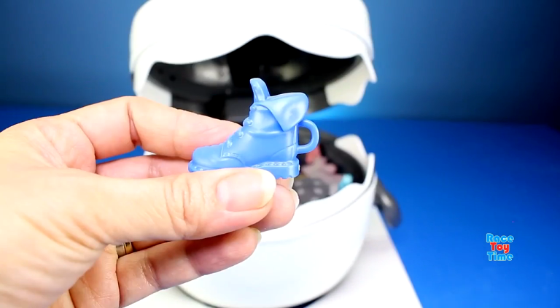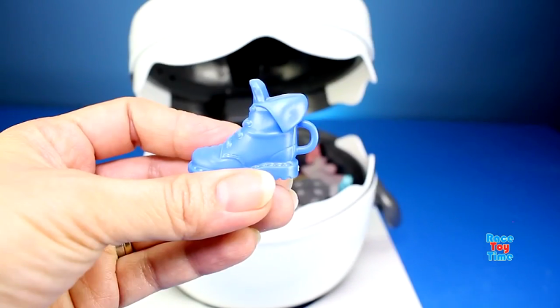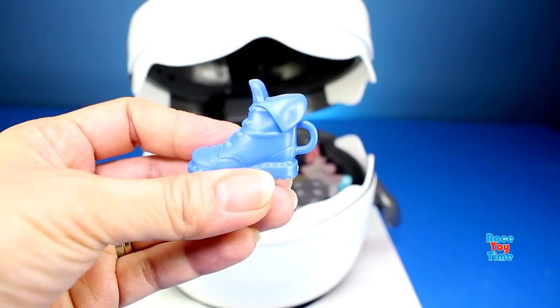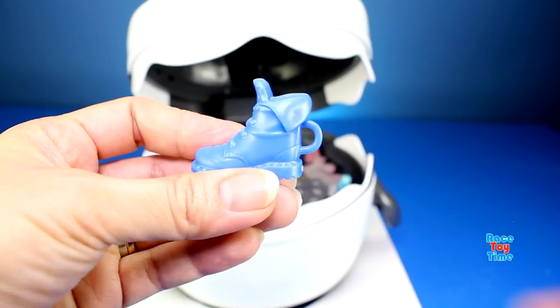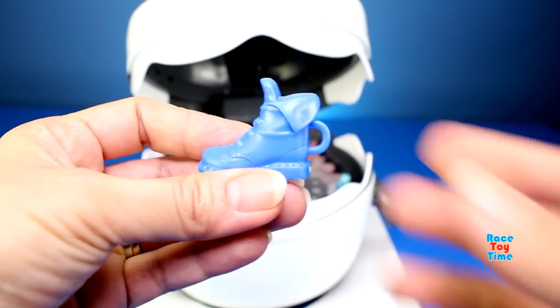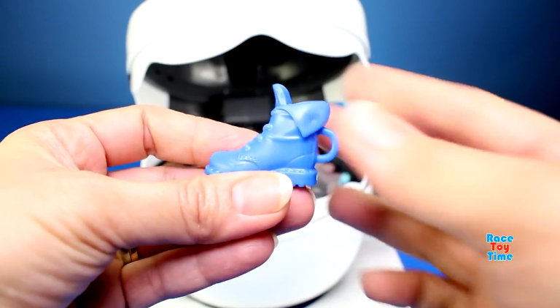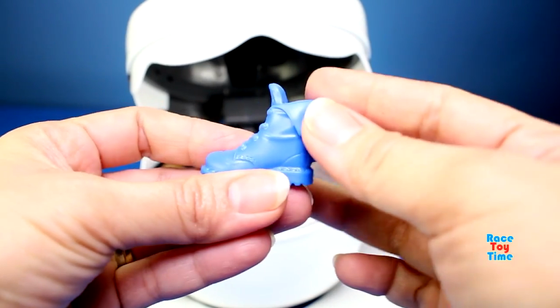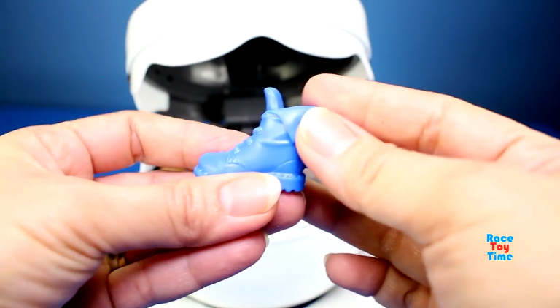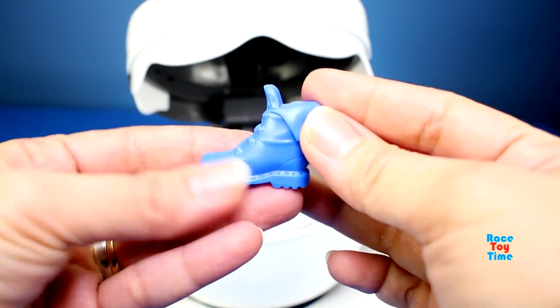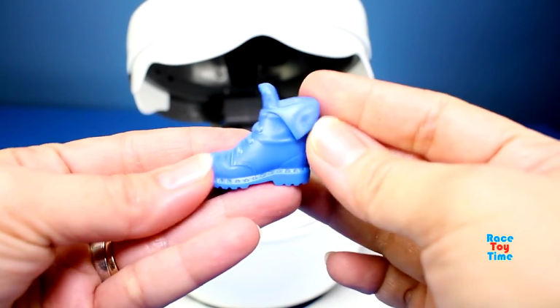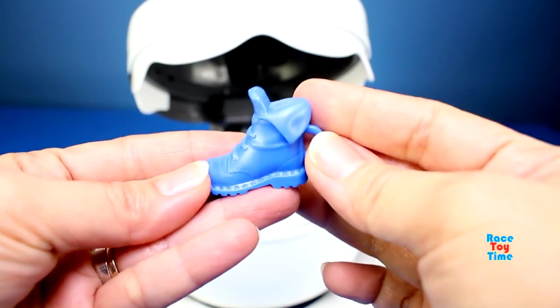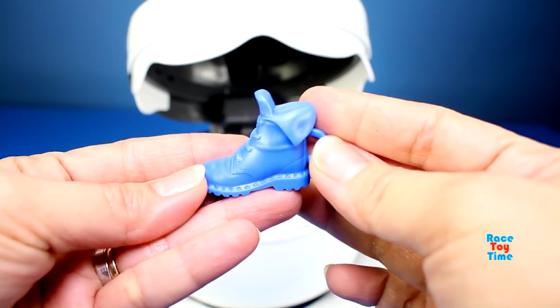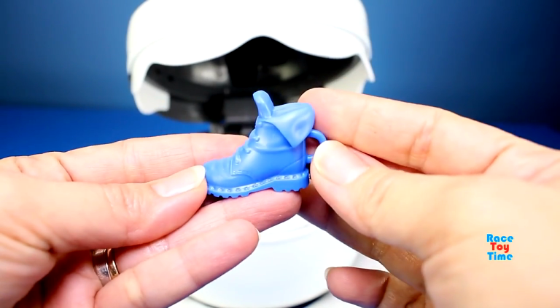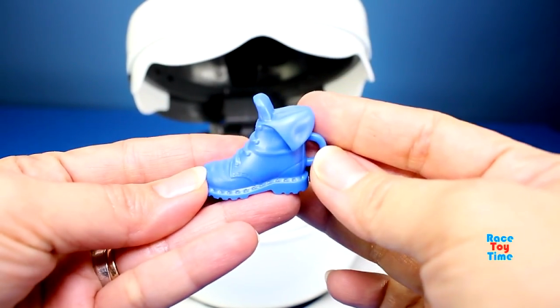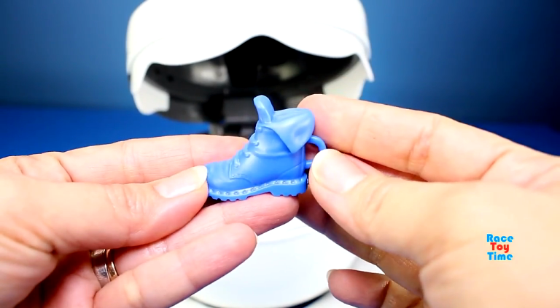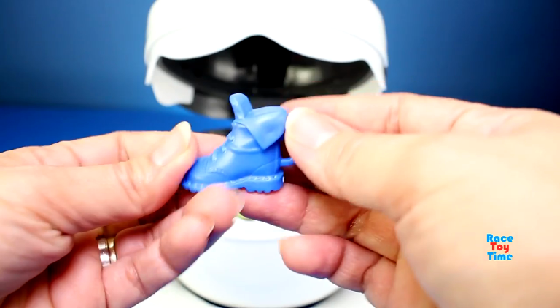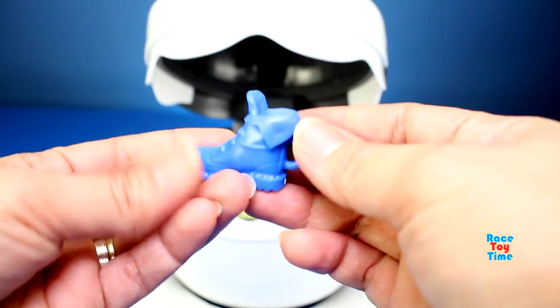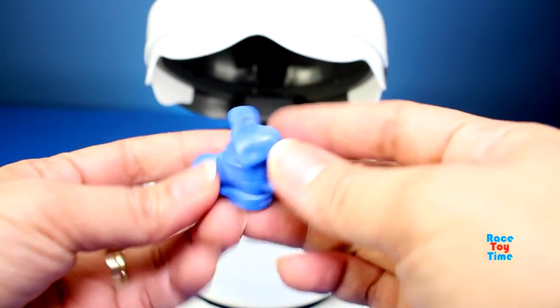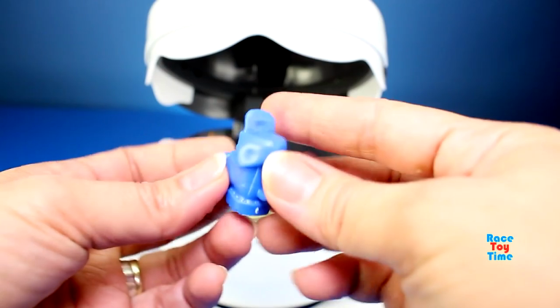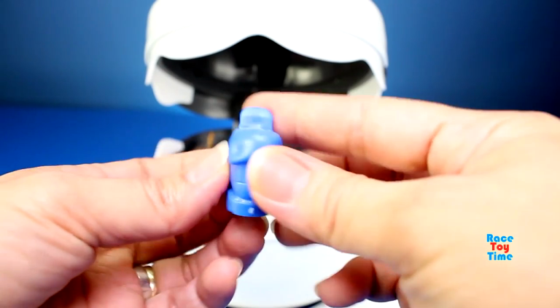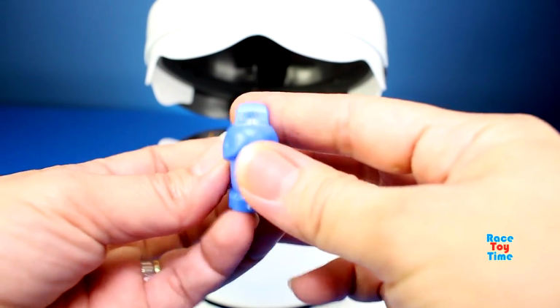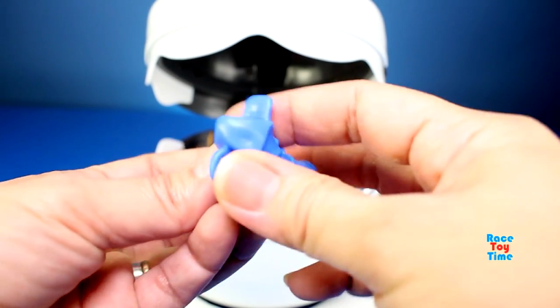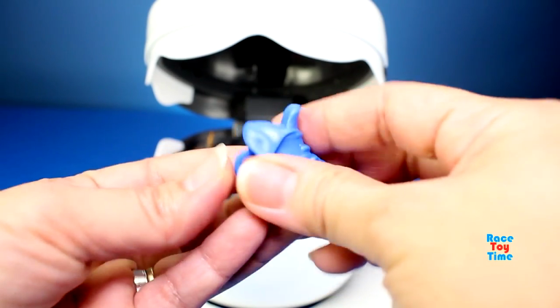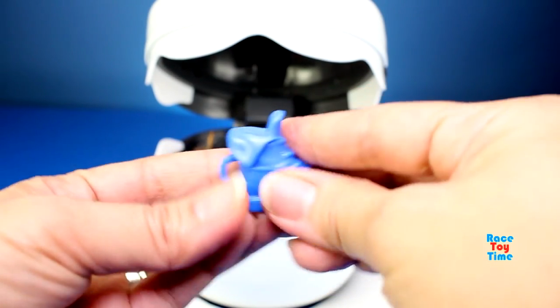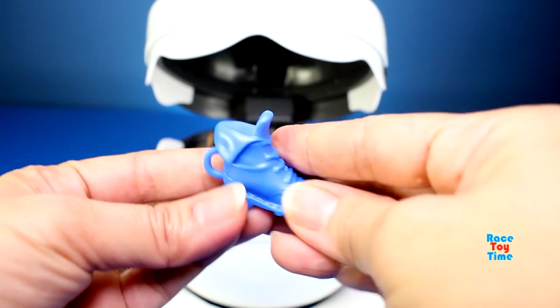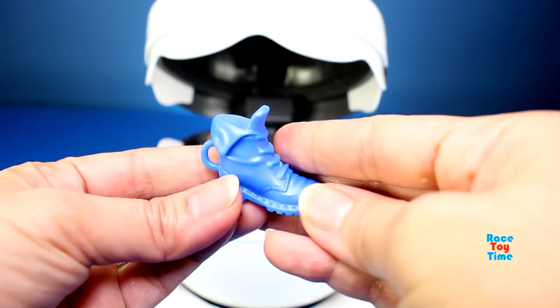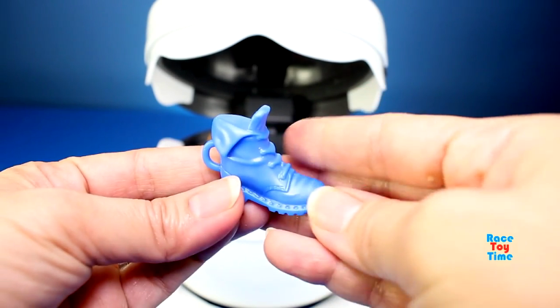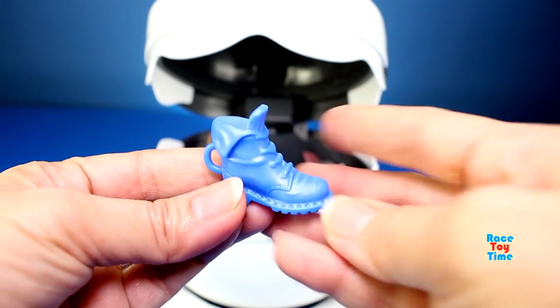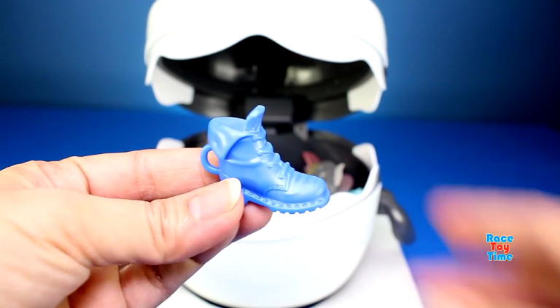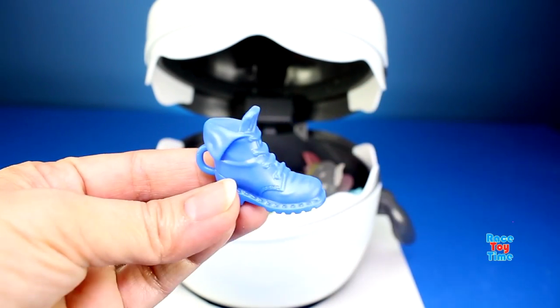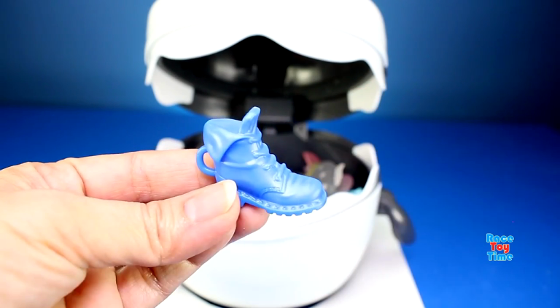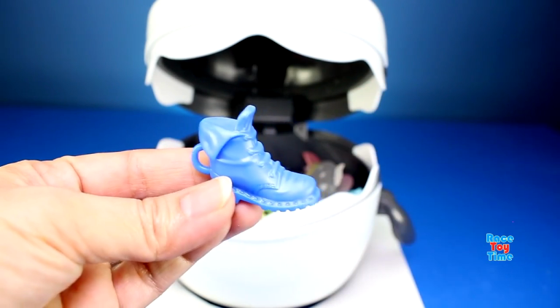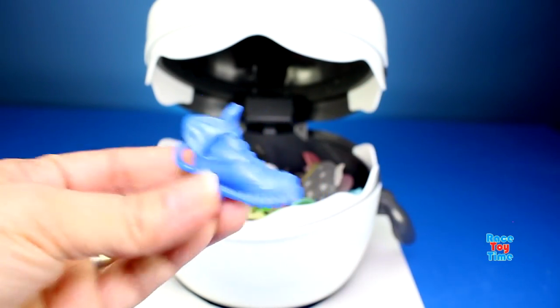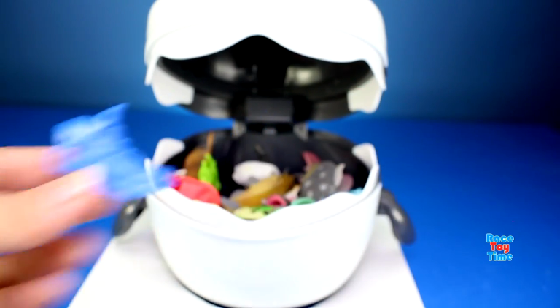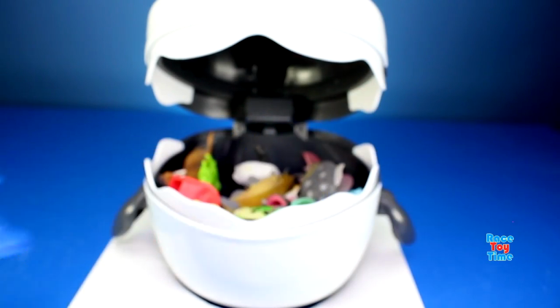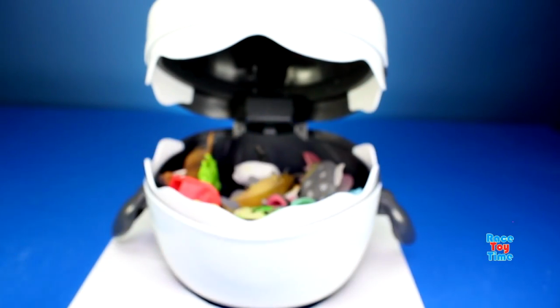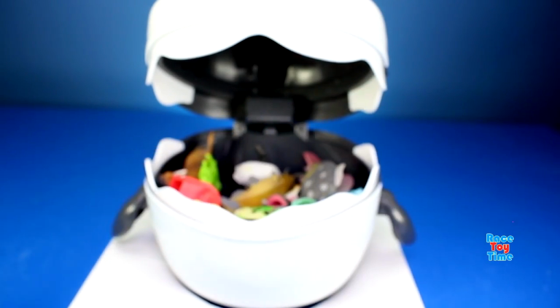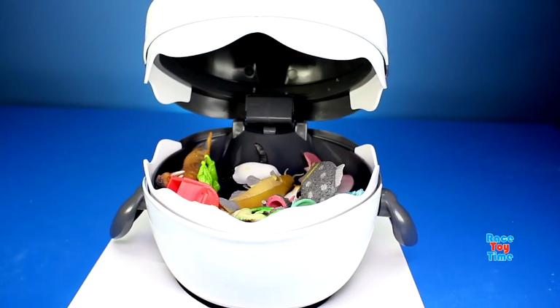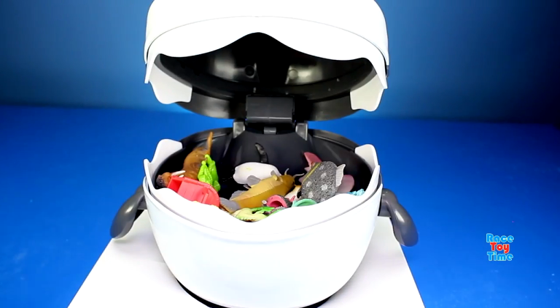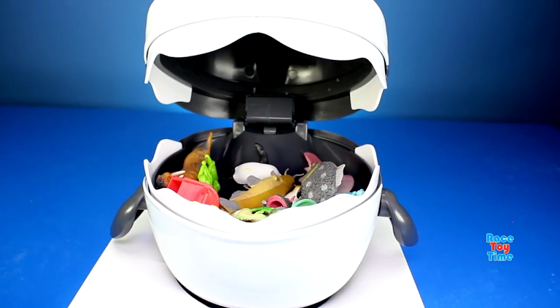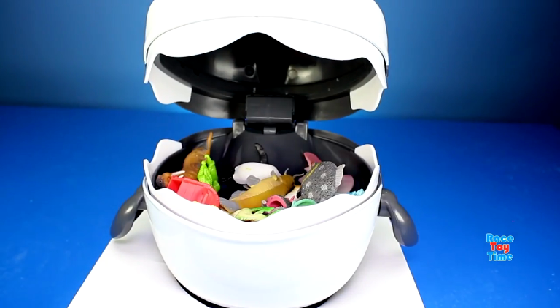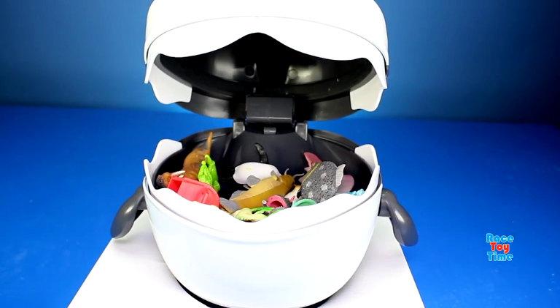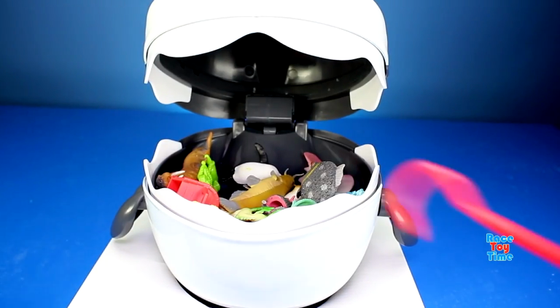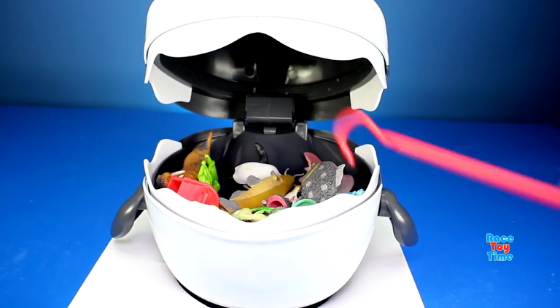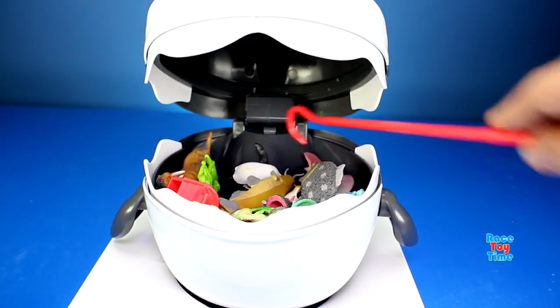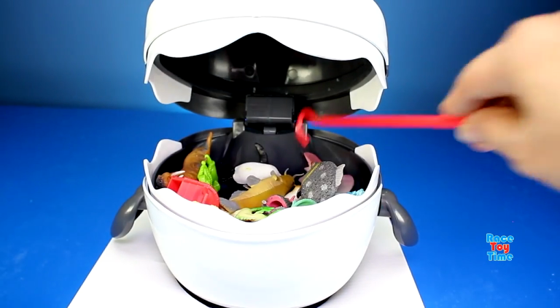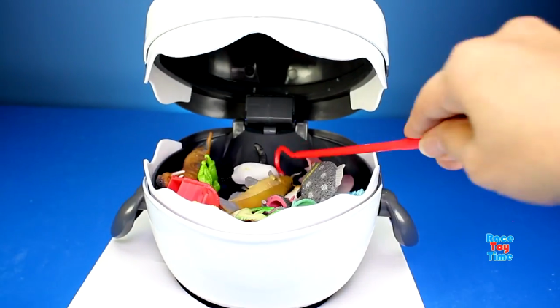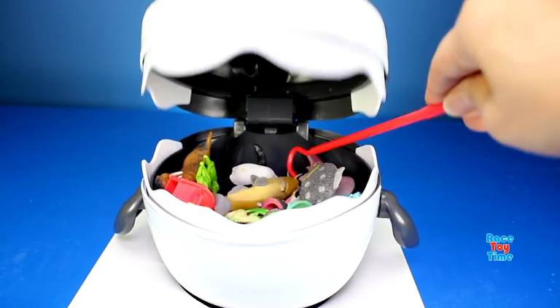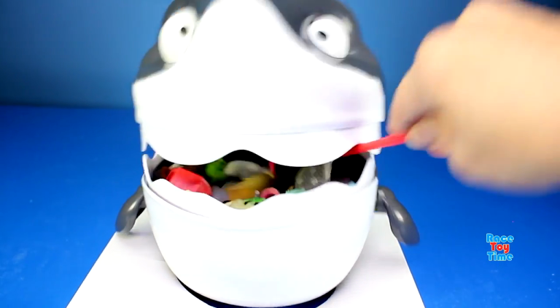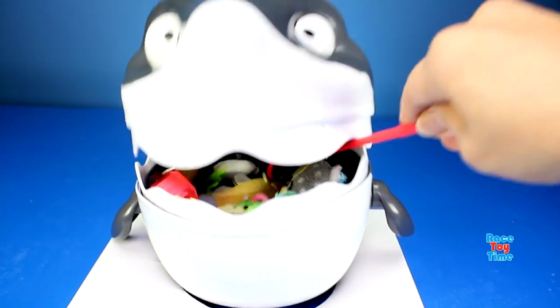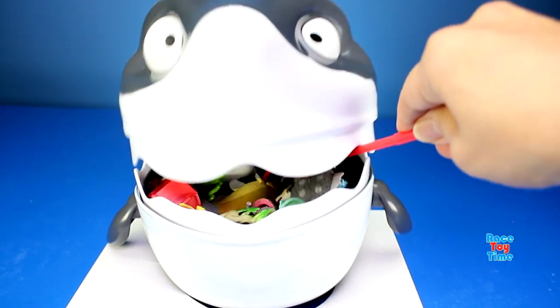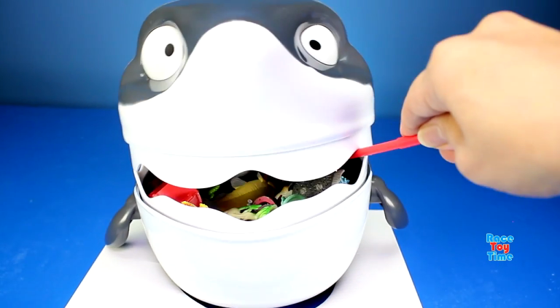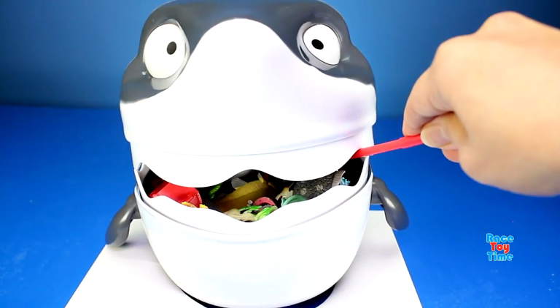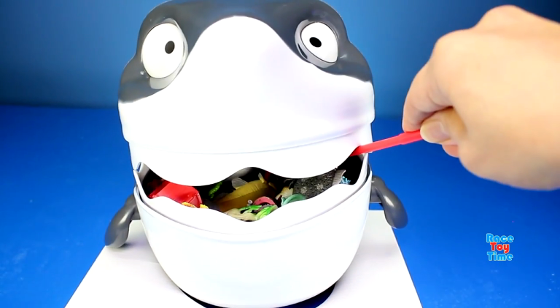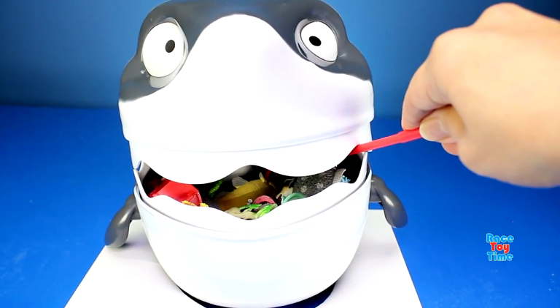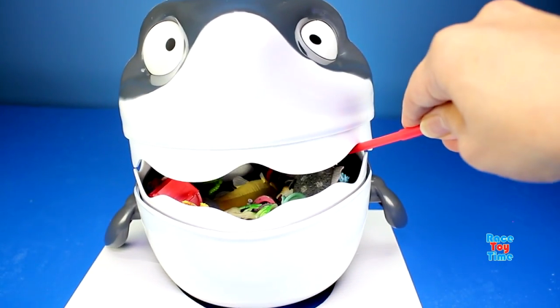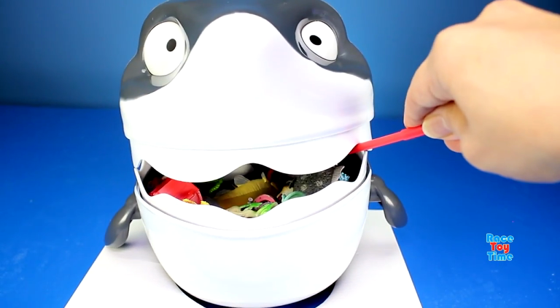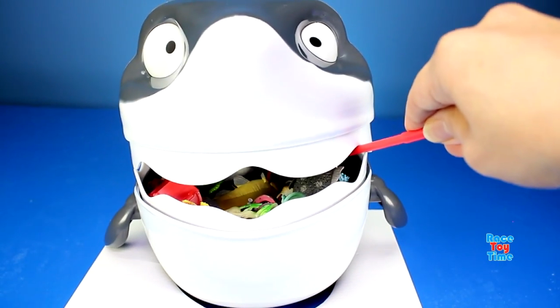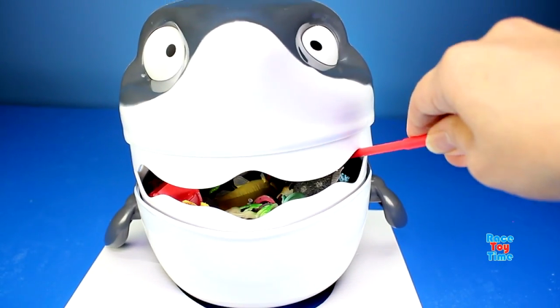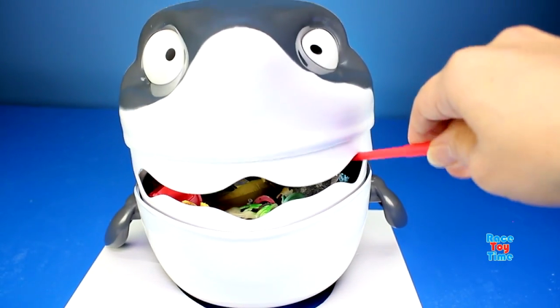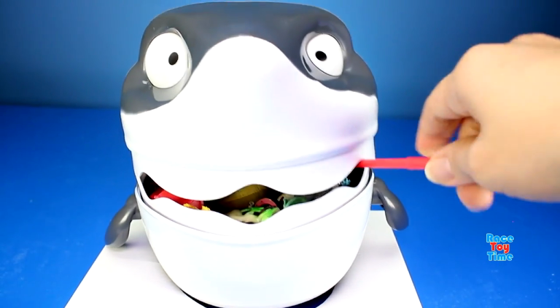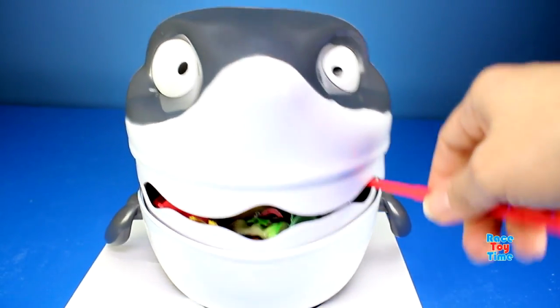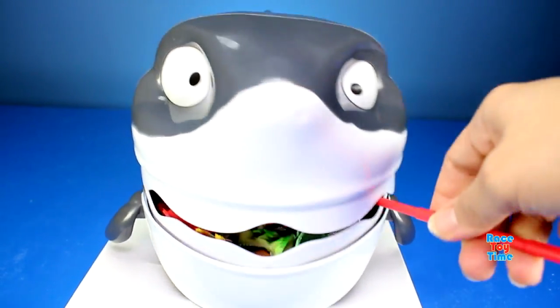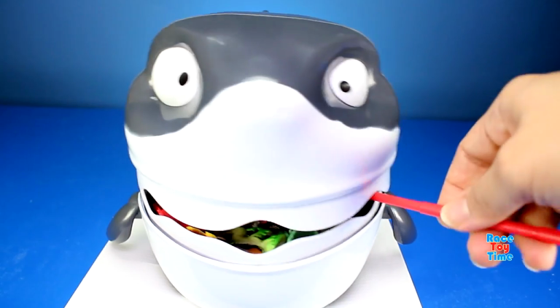Oh, we got a boot or a shoe. Uh-oh, the shark got me!